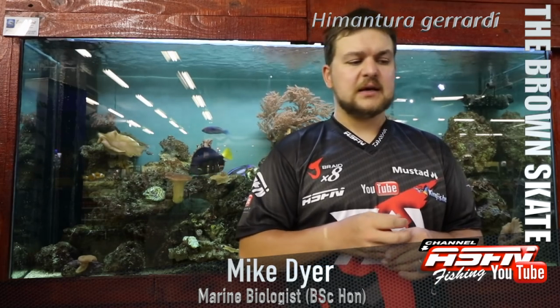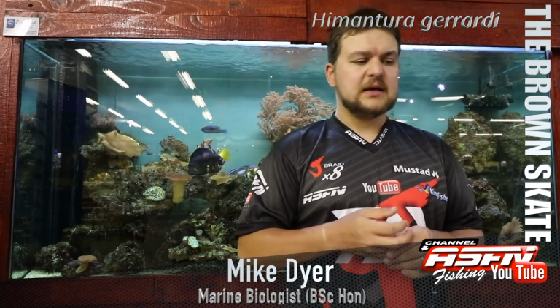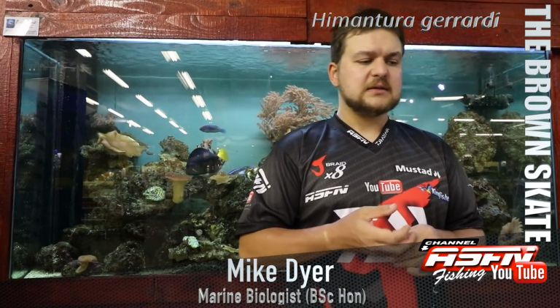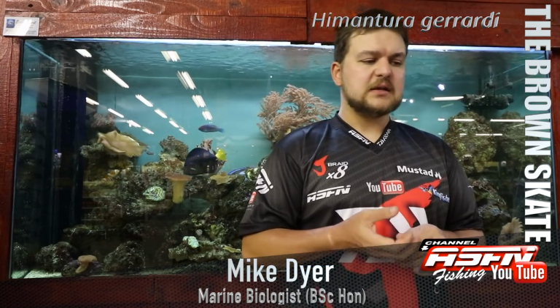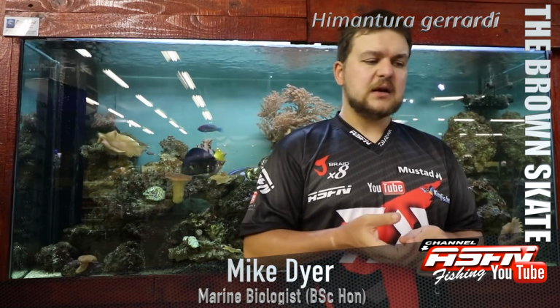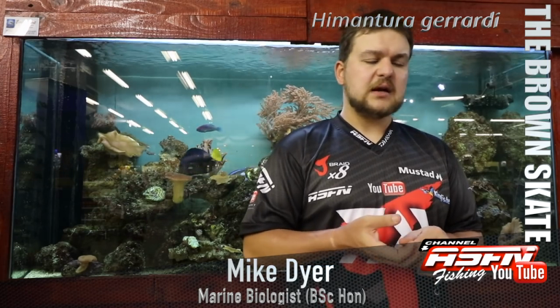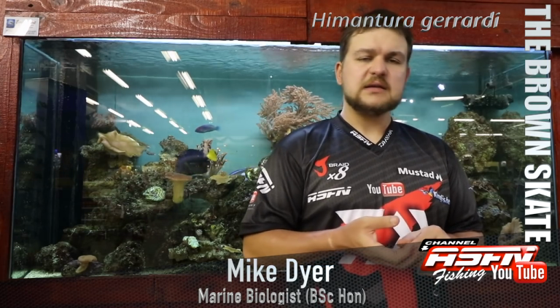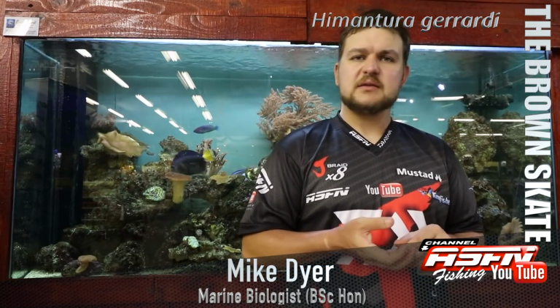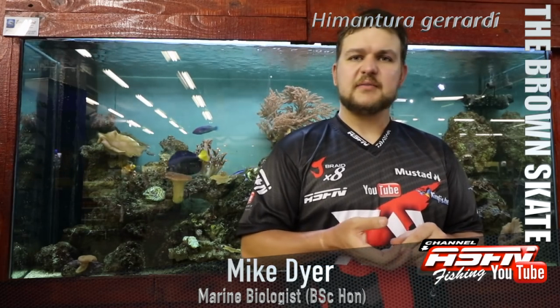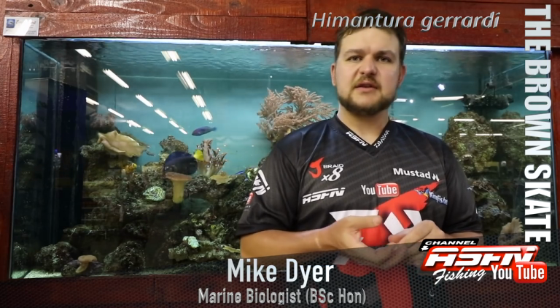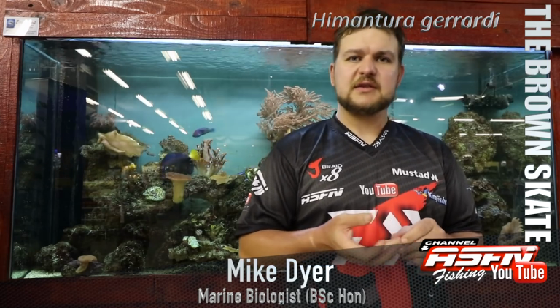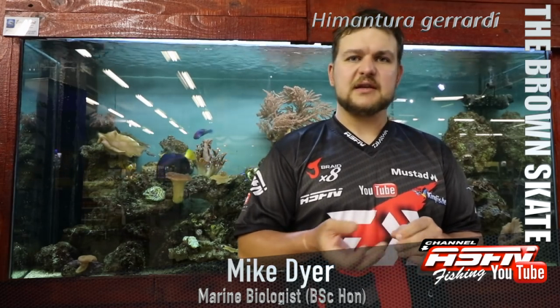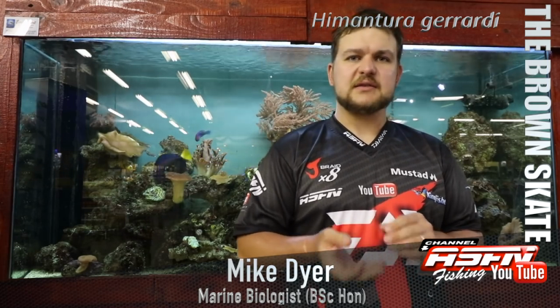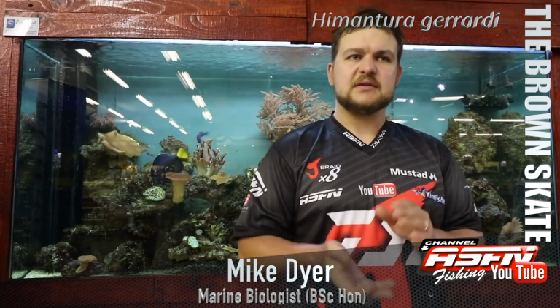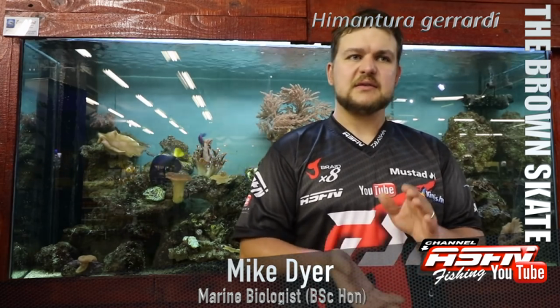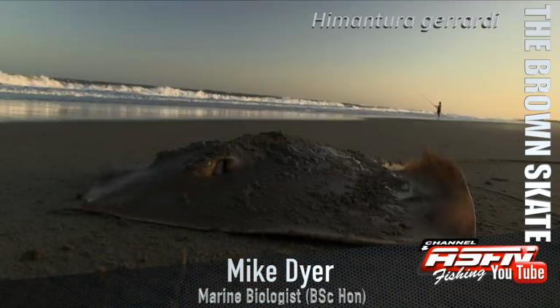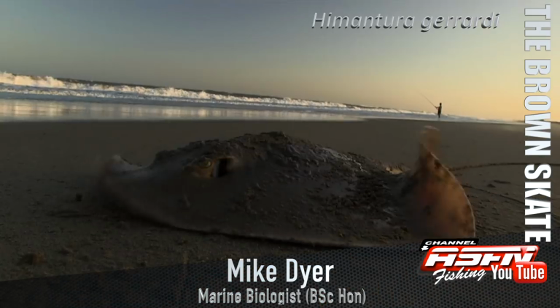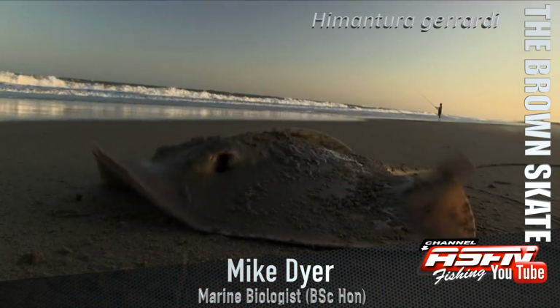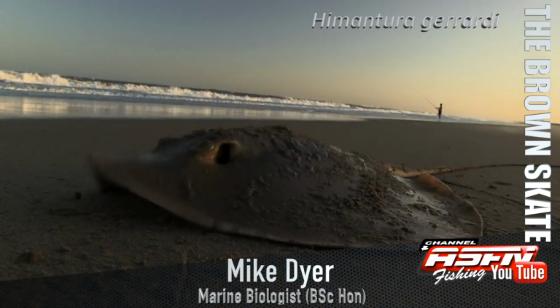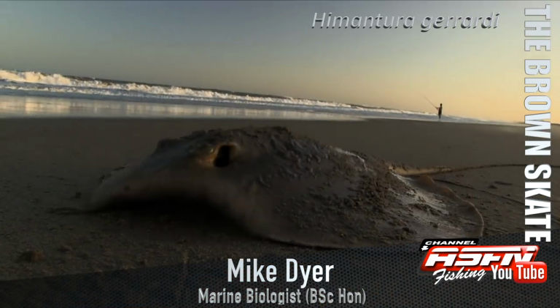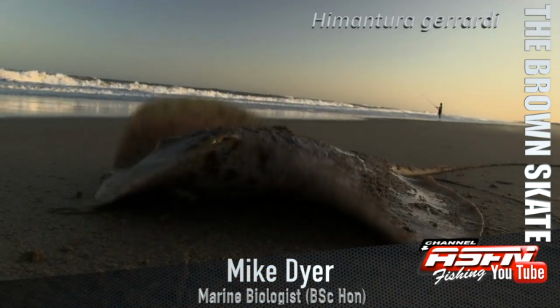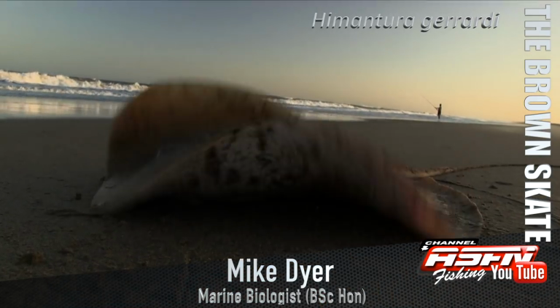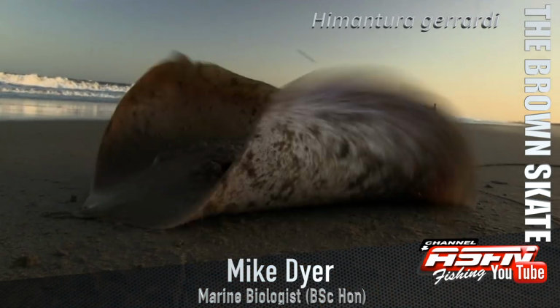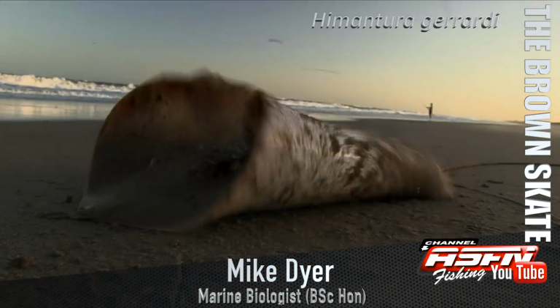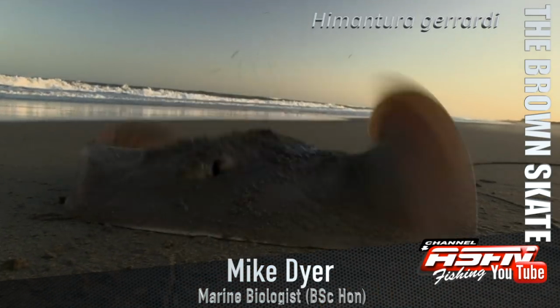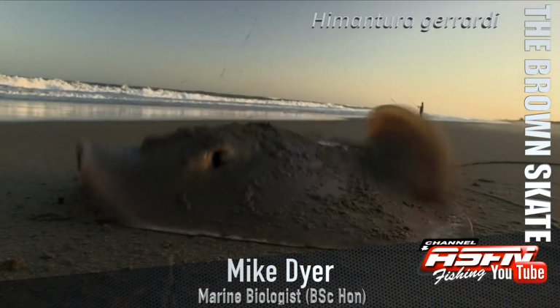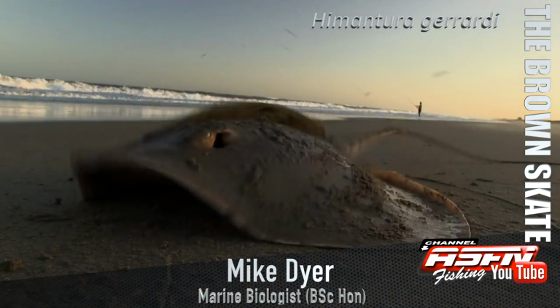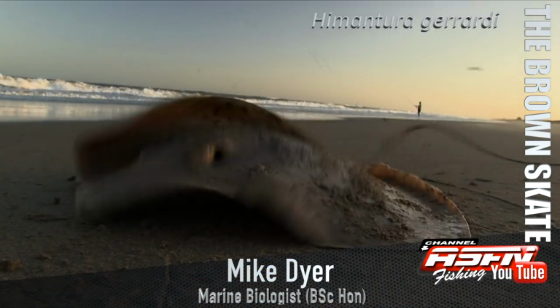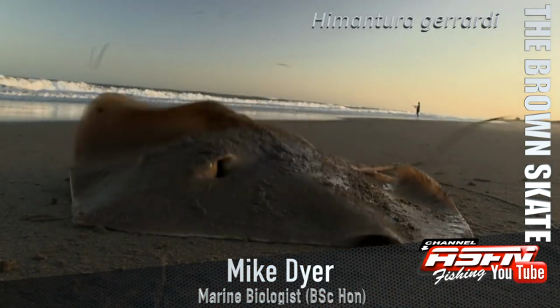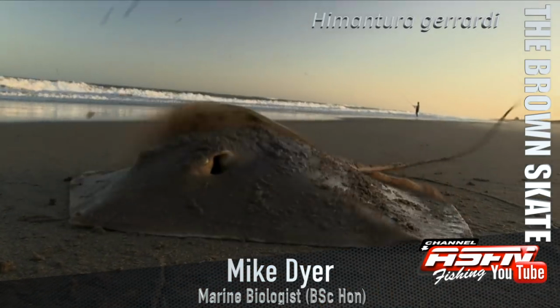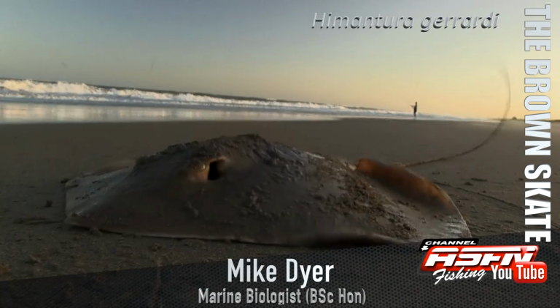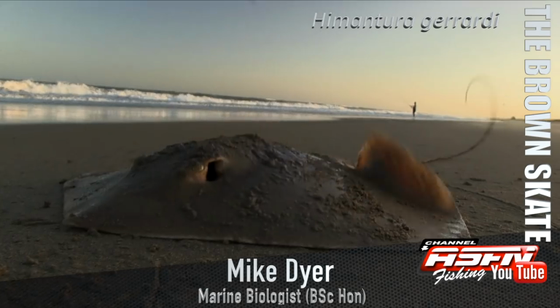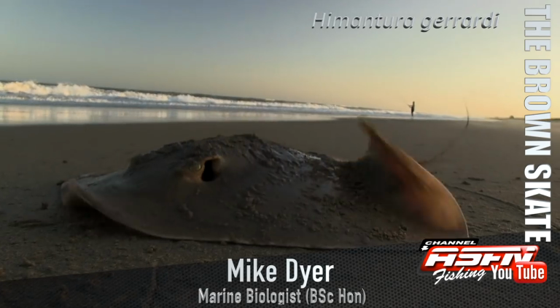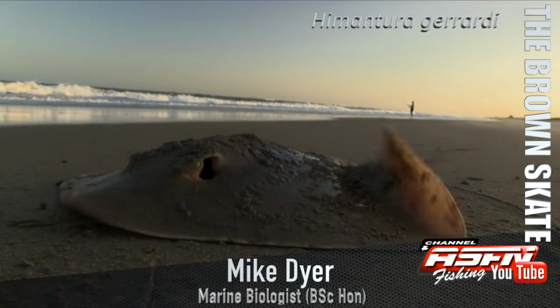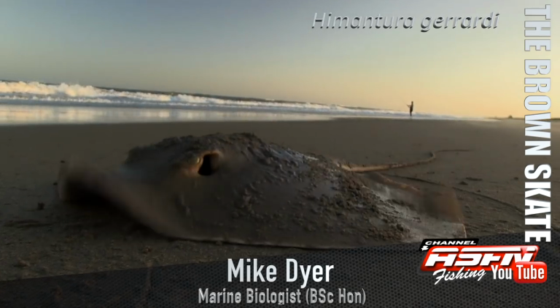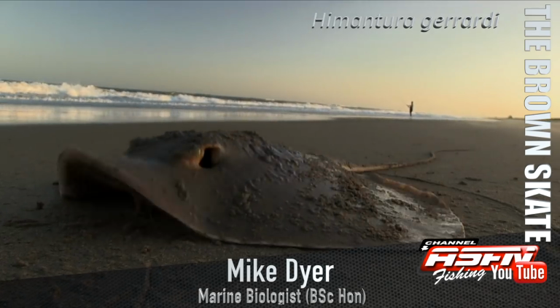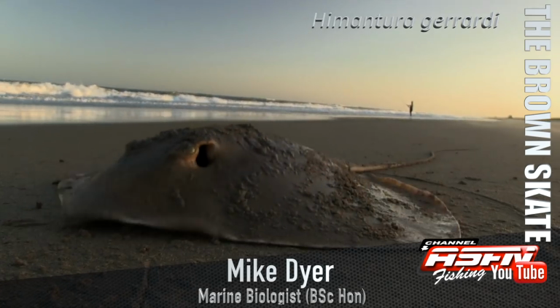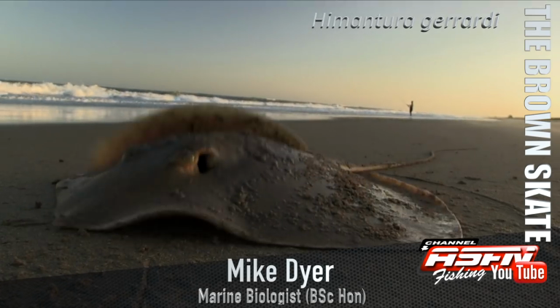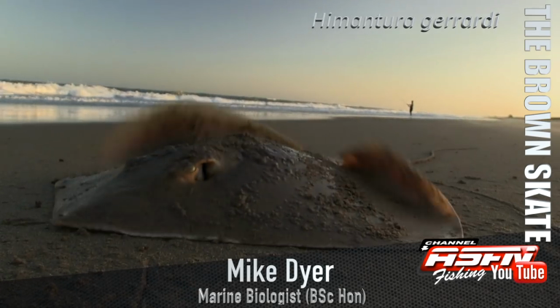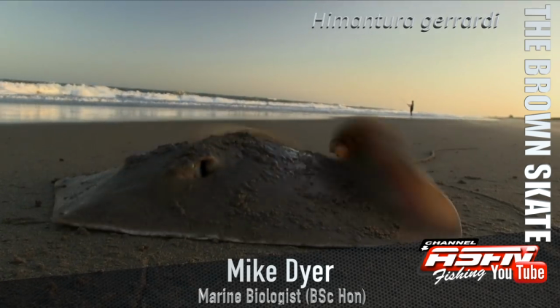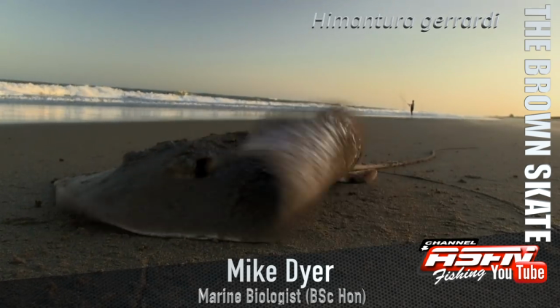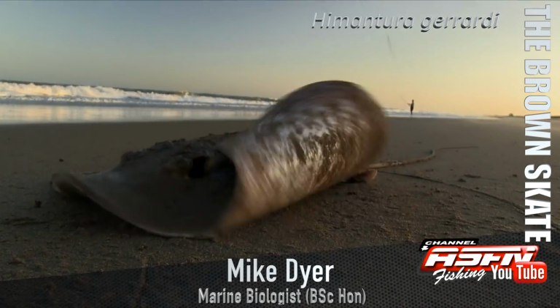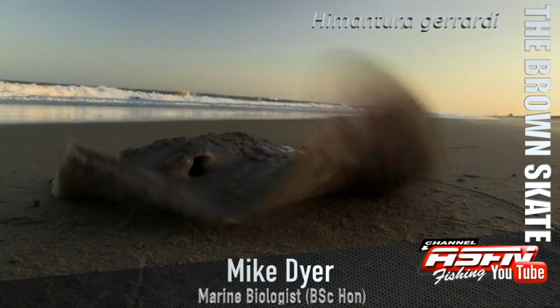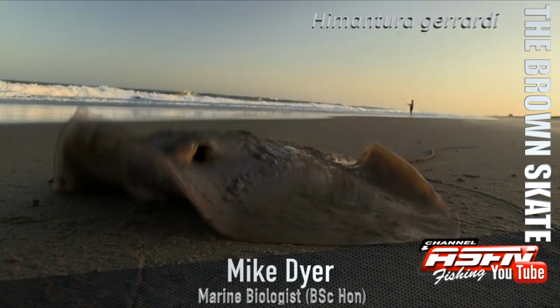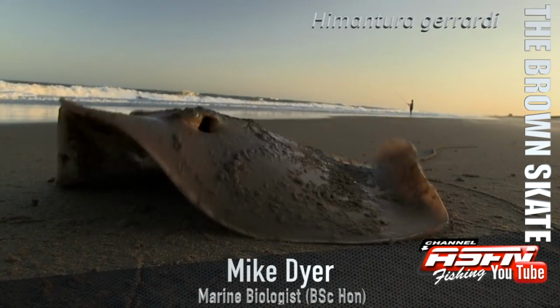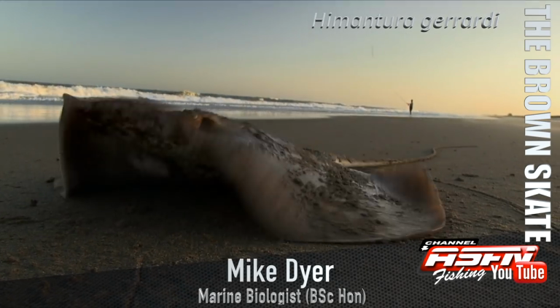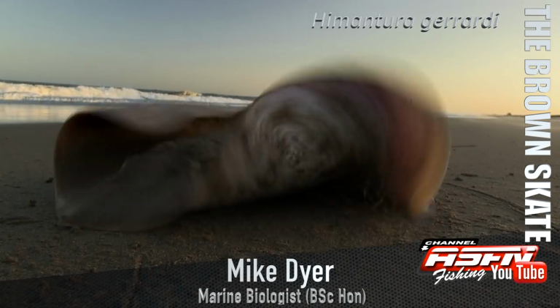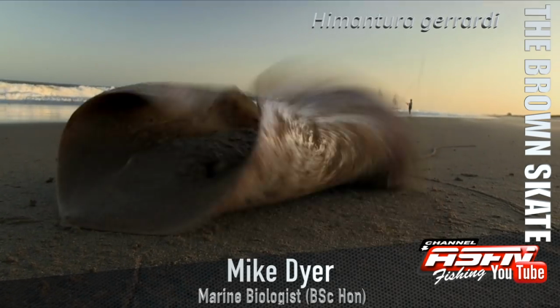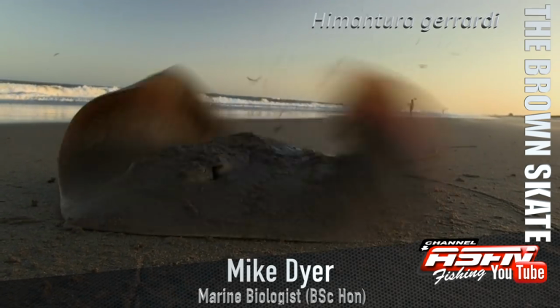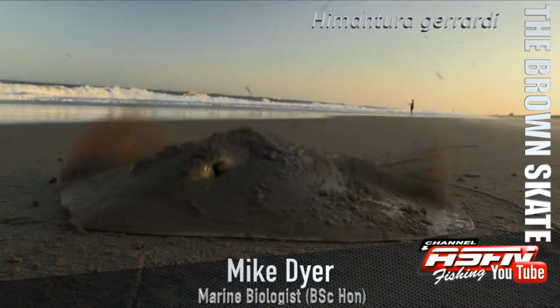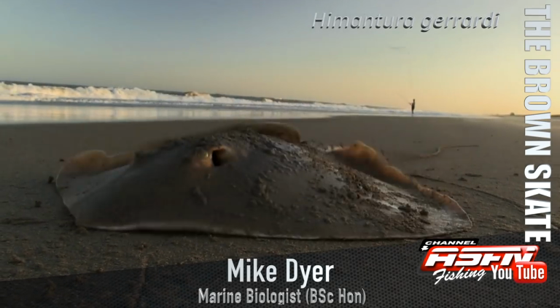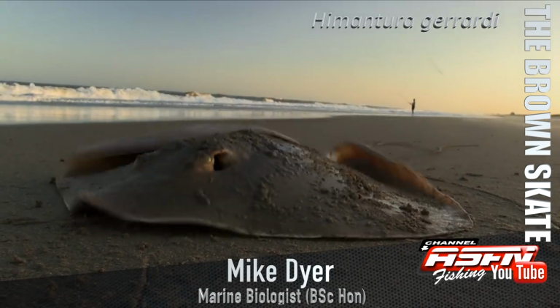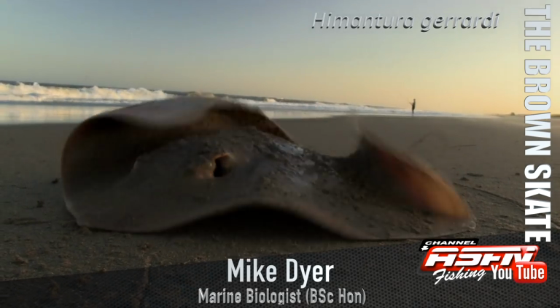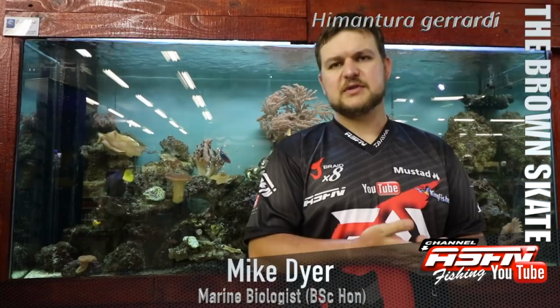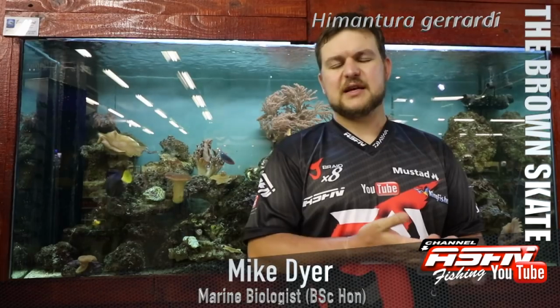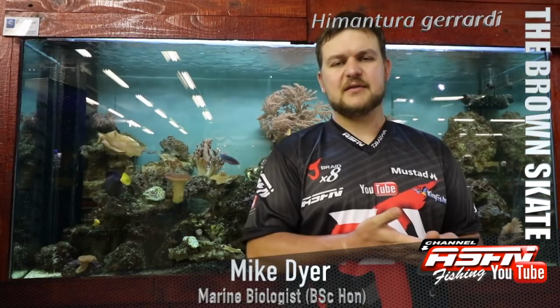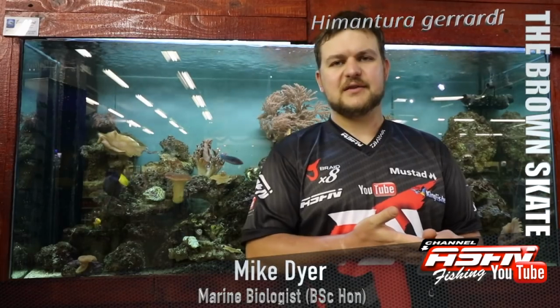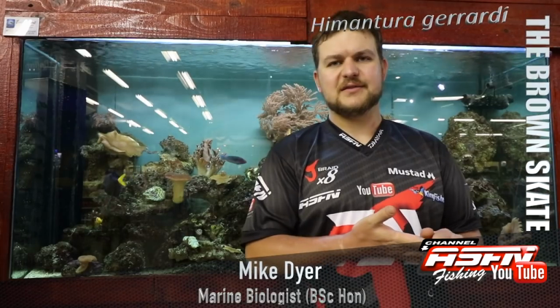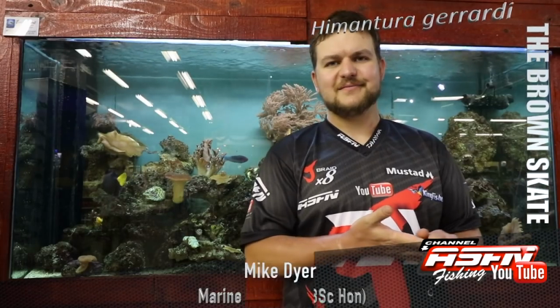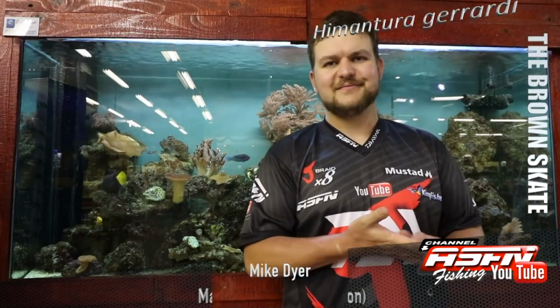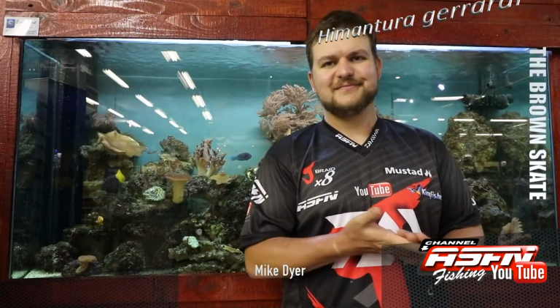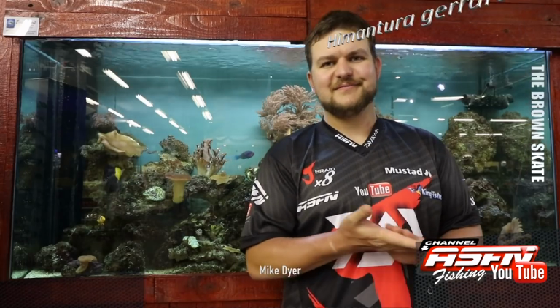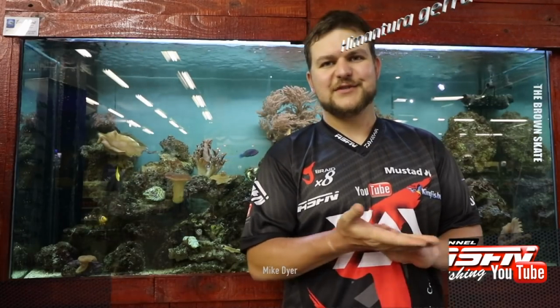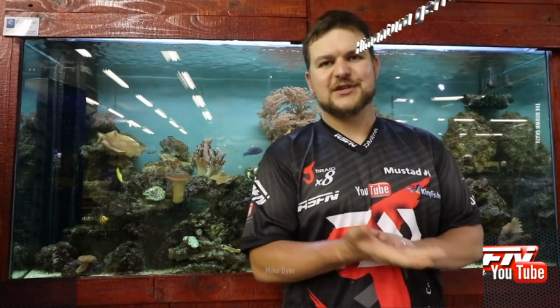So yeah guys, the Brown Skate — a very nice fish, a very easy one to catch, and a nice one to get started into your inedible side of things. Cheers!